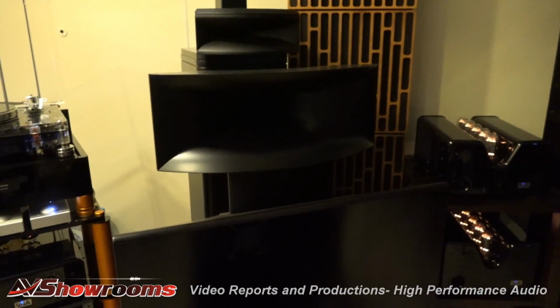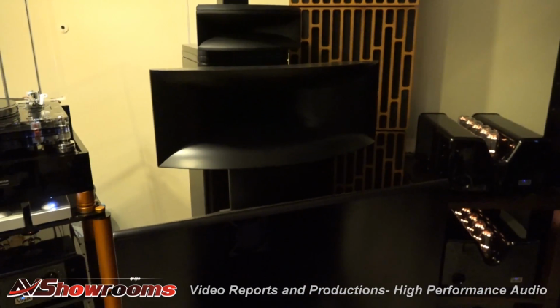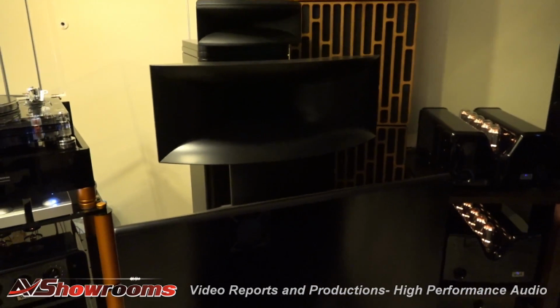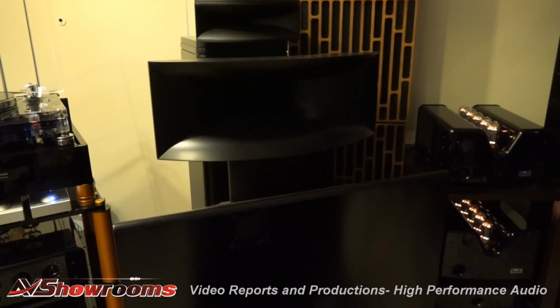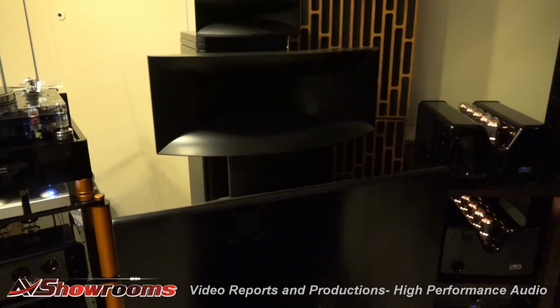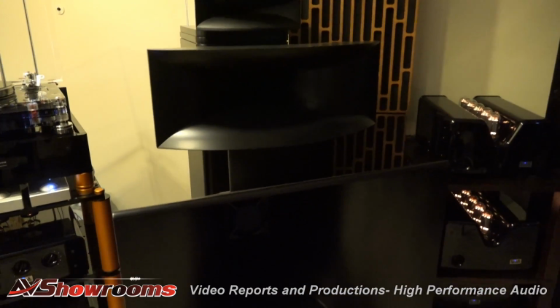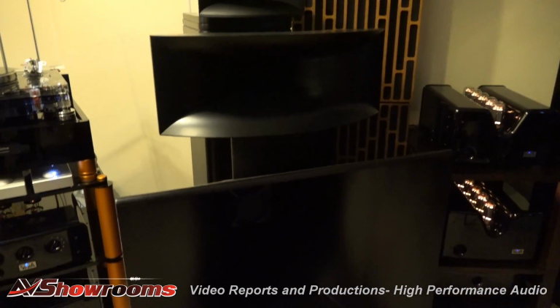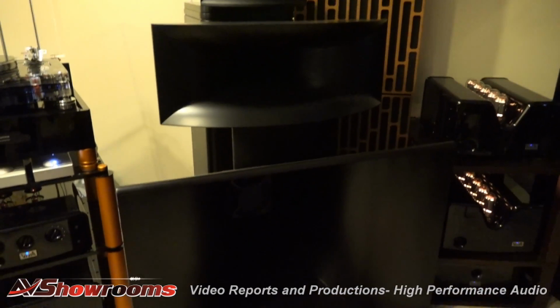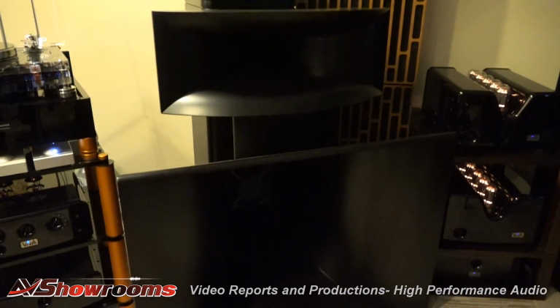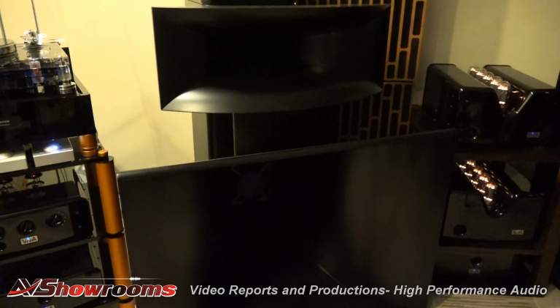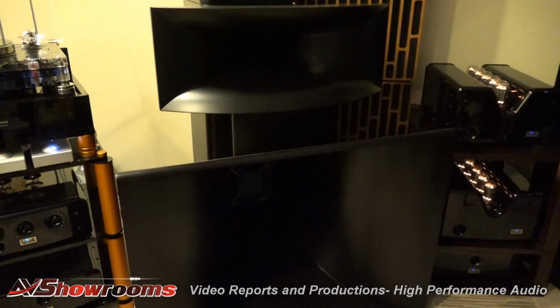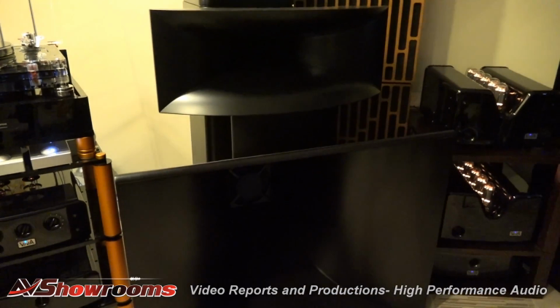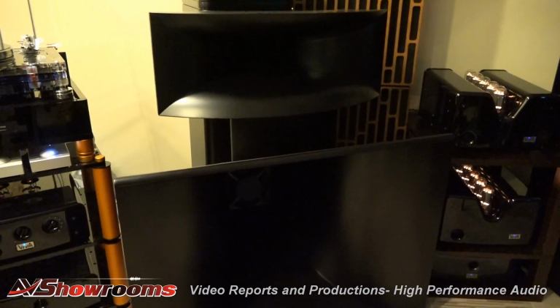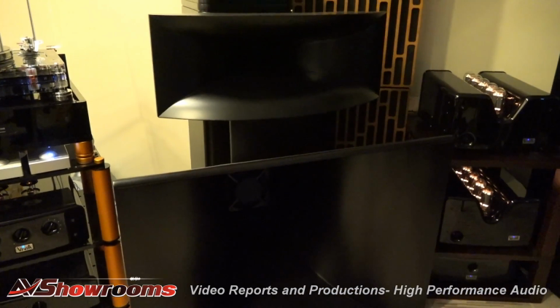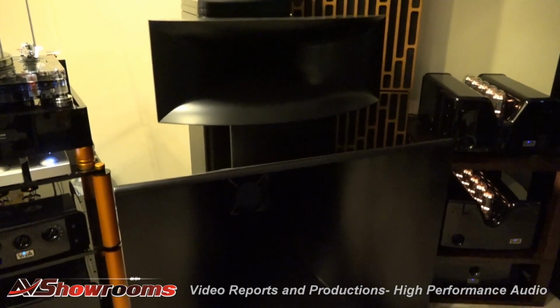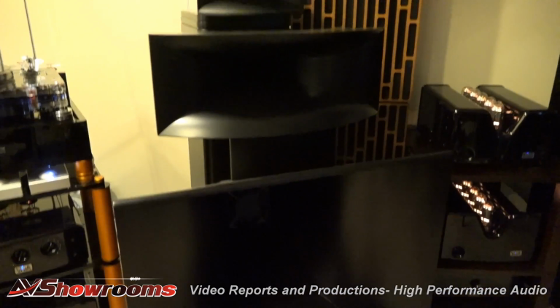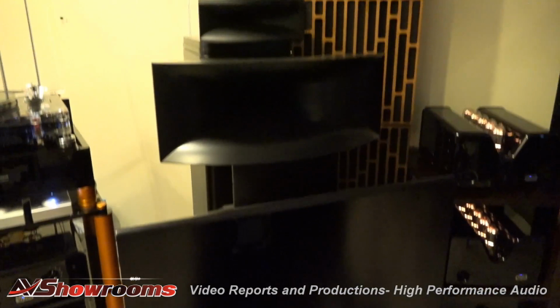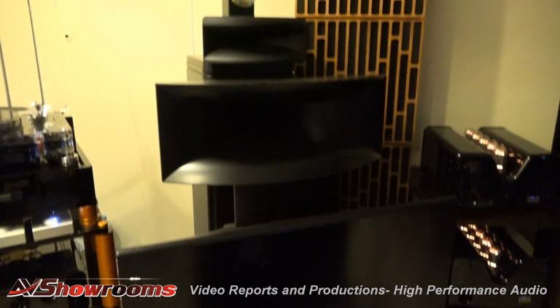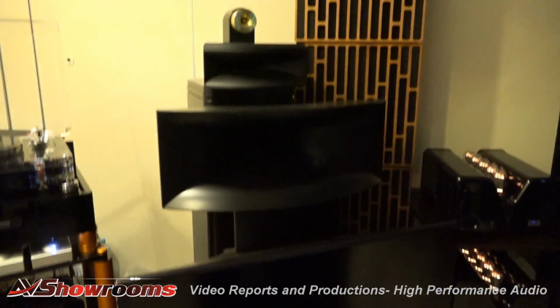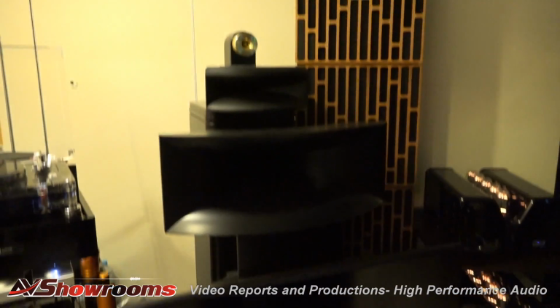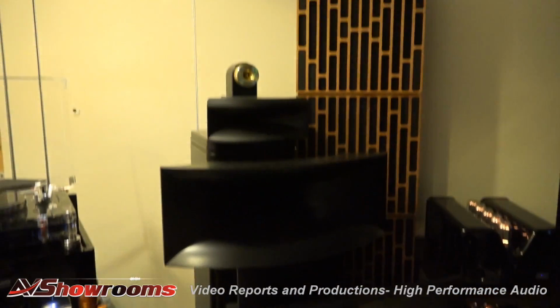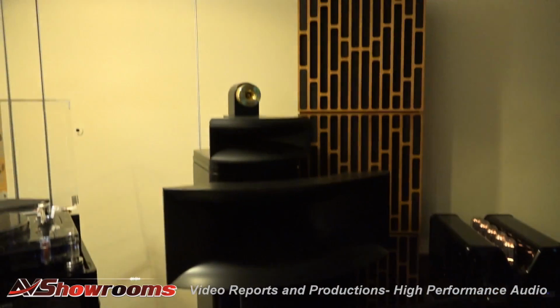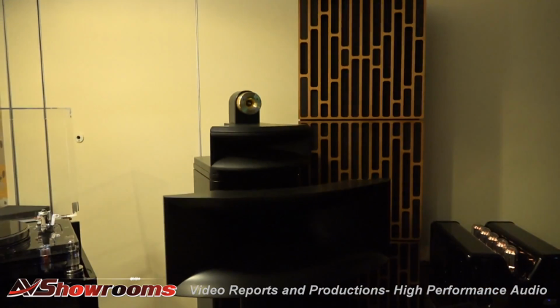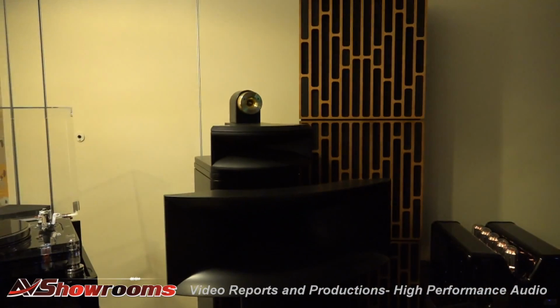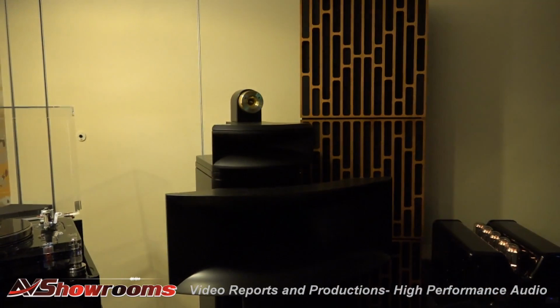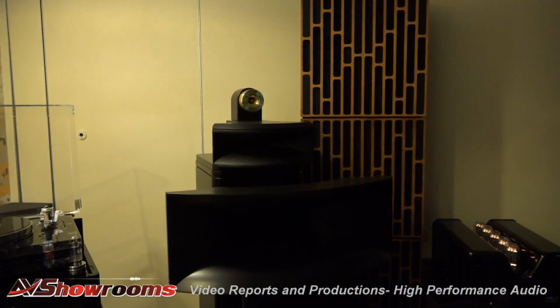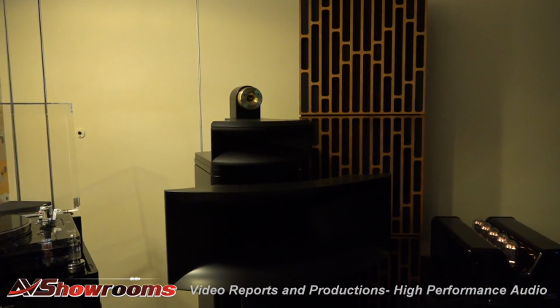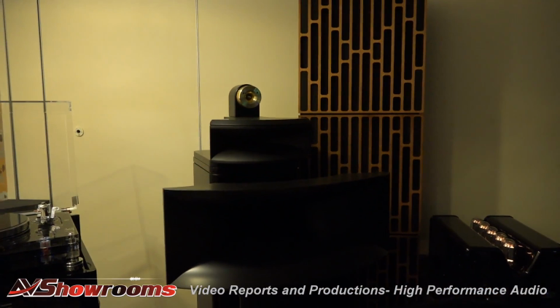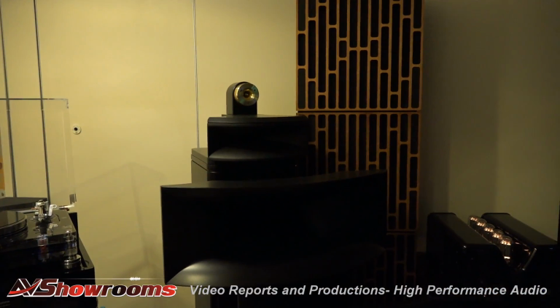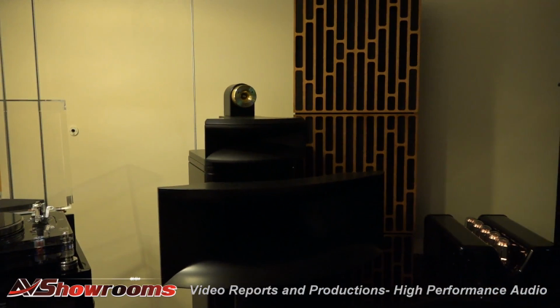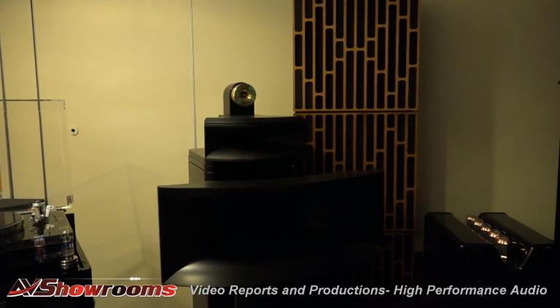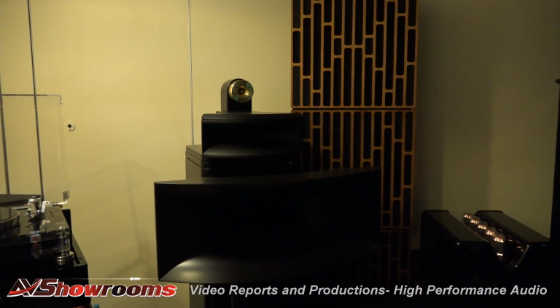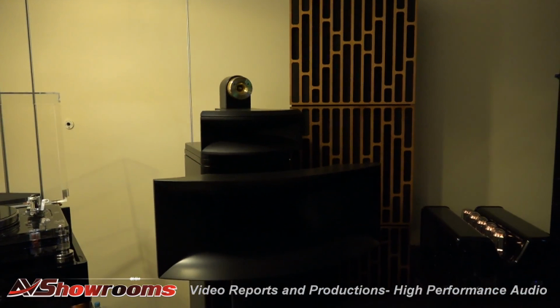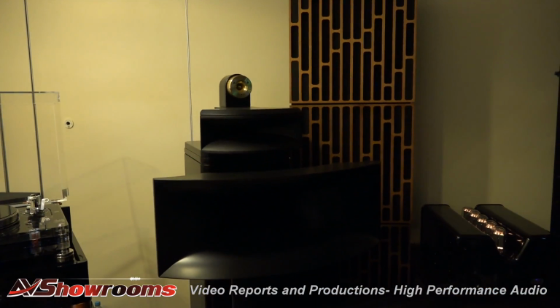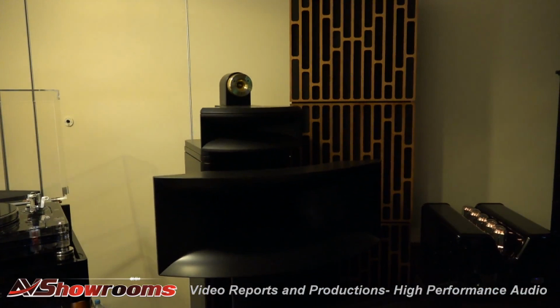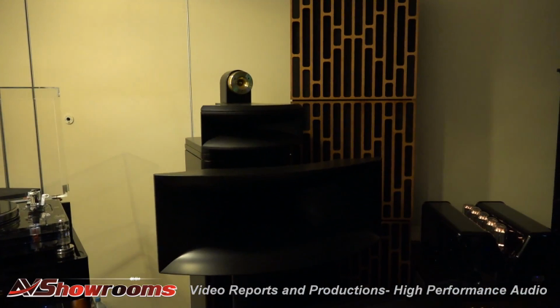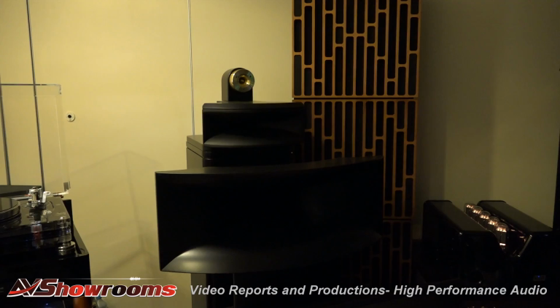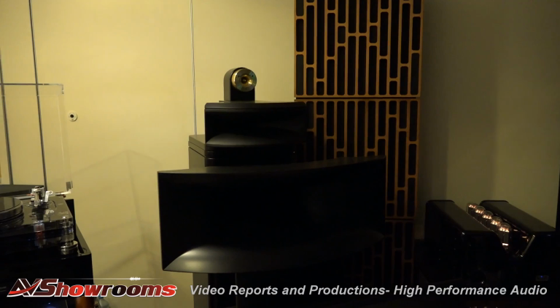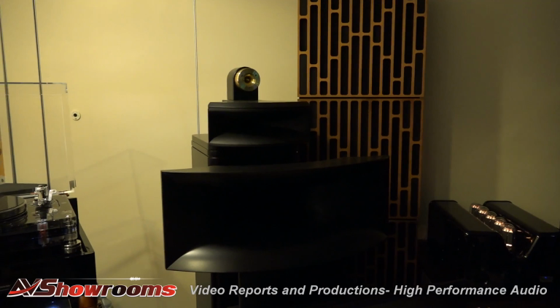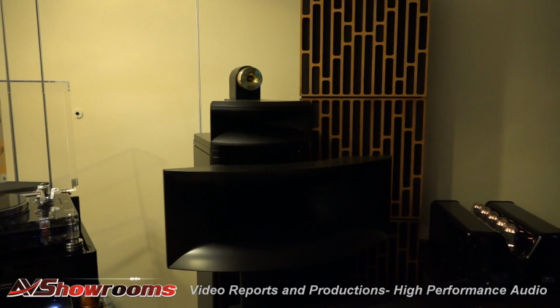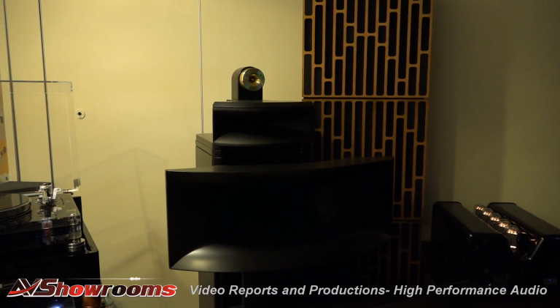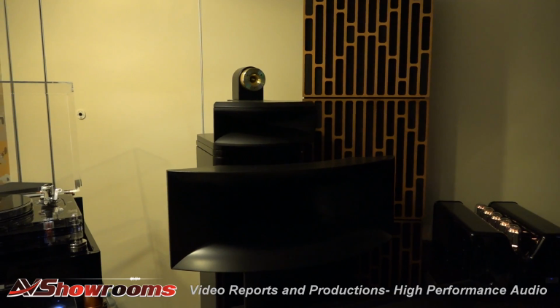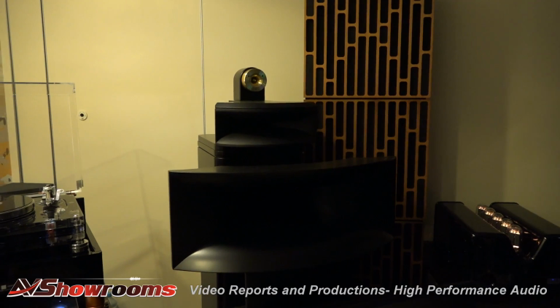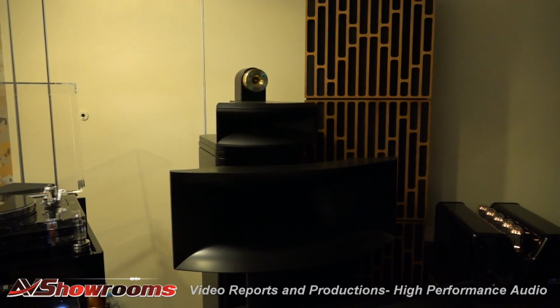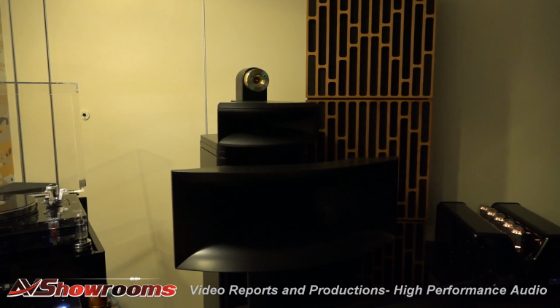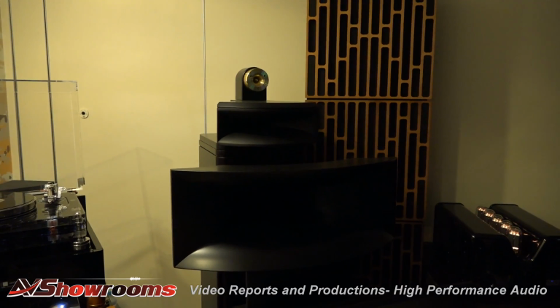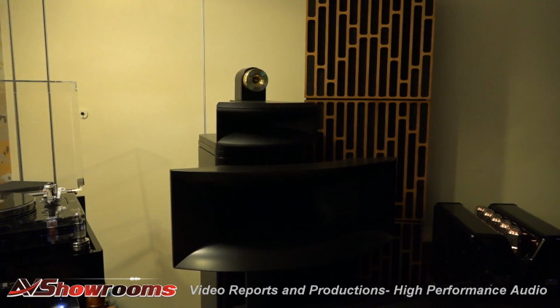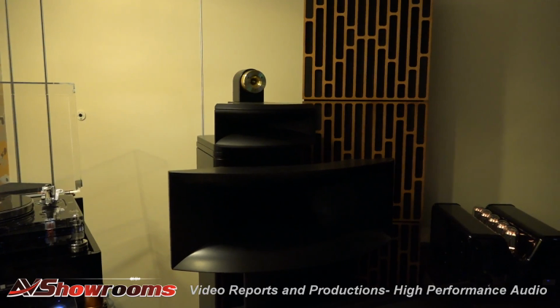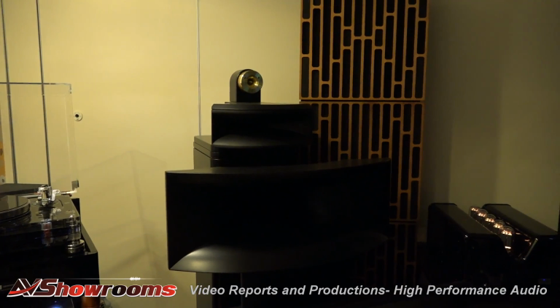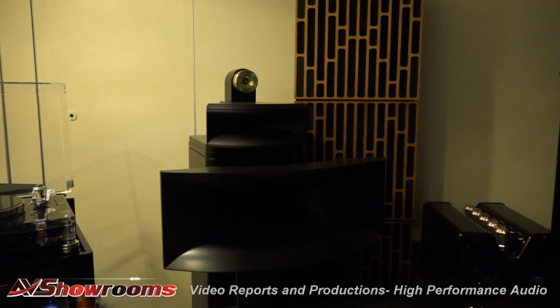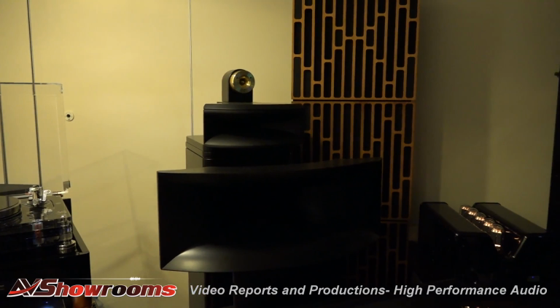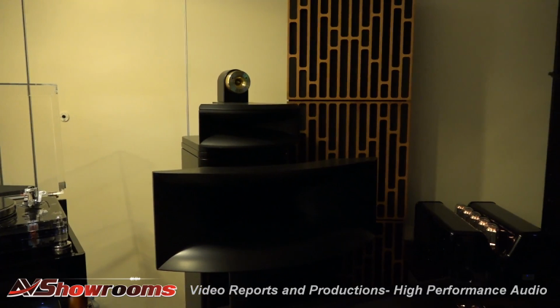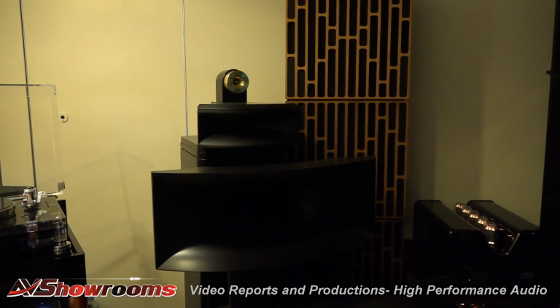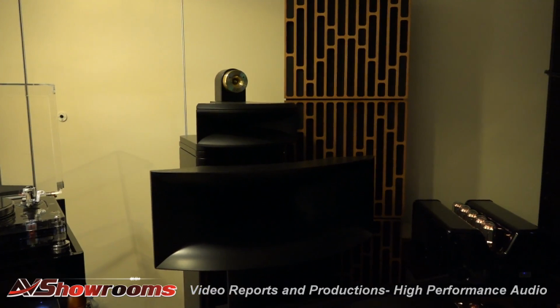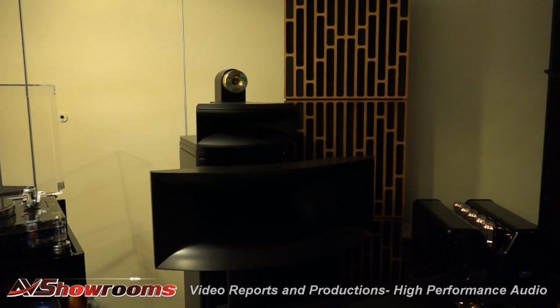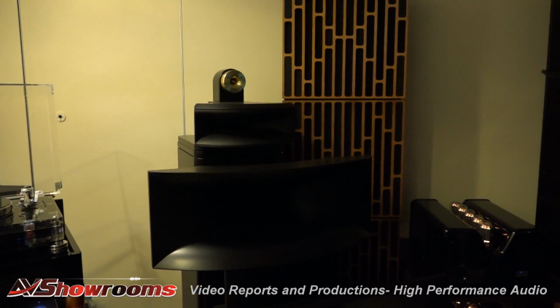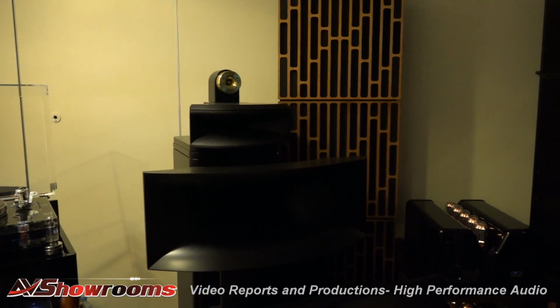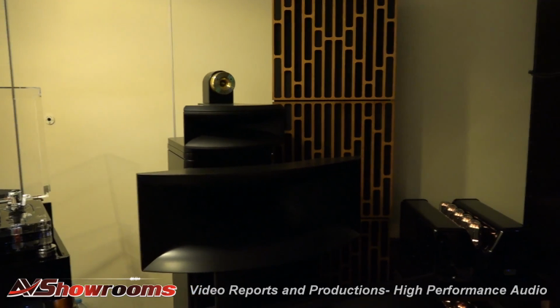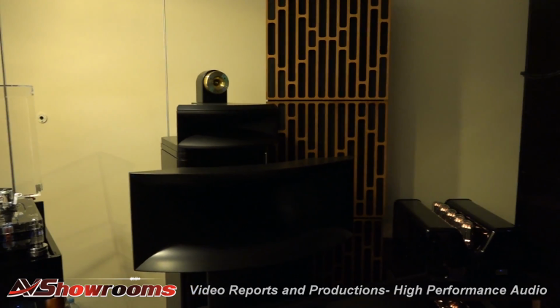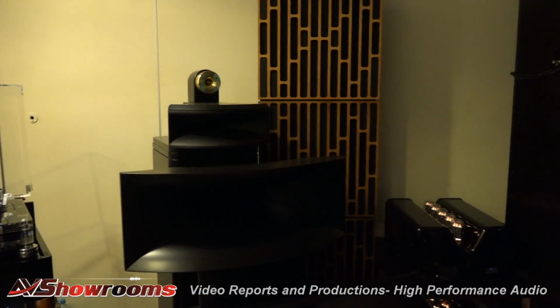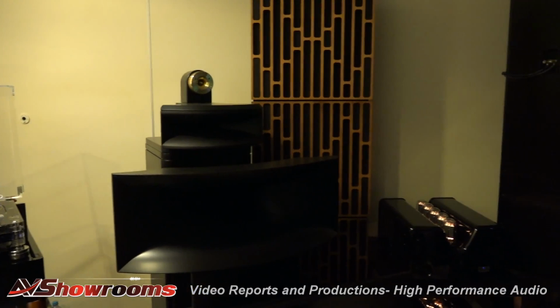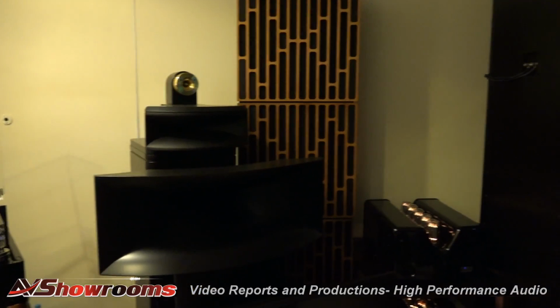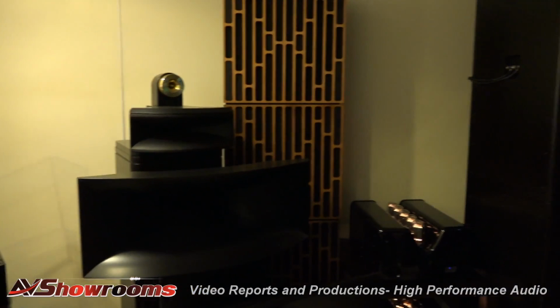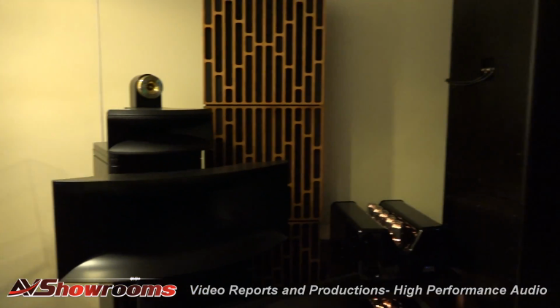Four ways: mid-bass, mid-range, tweeter, and super tweeter. Each has its own amplifier. Wow. Incredible setup.